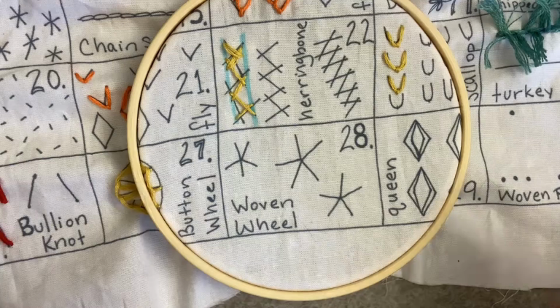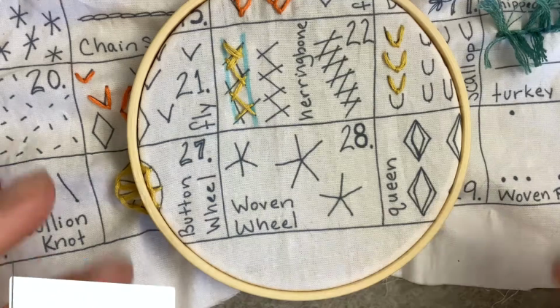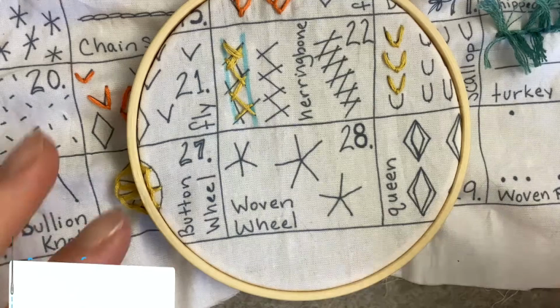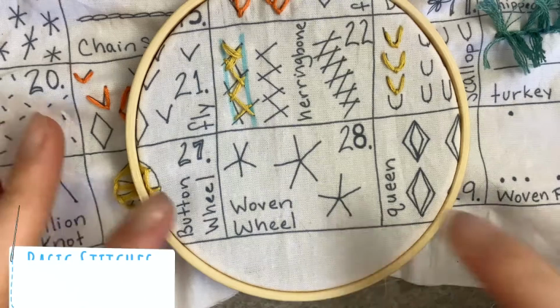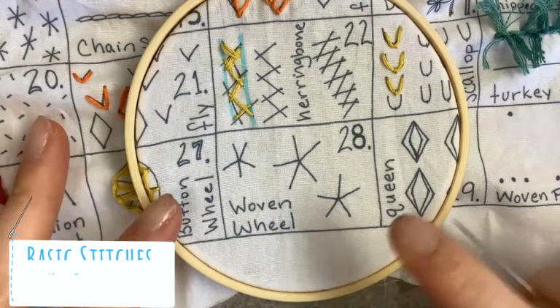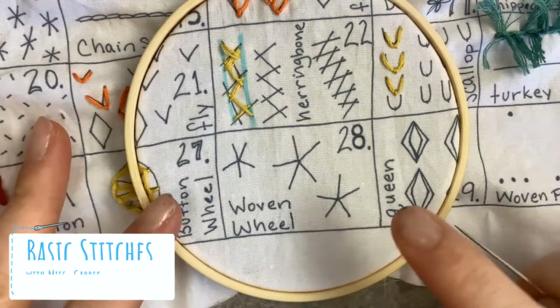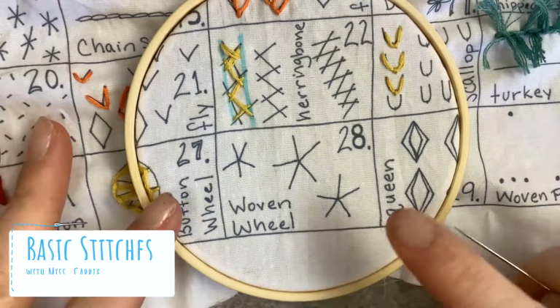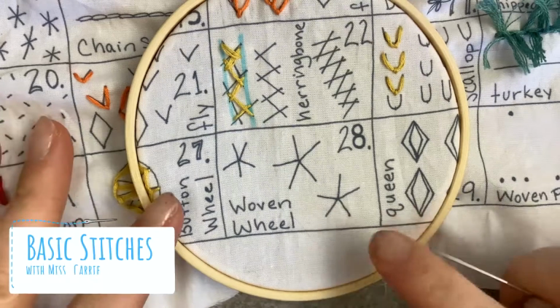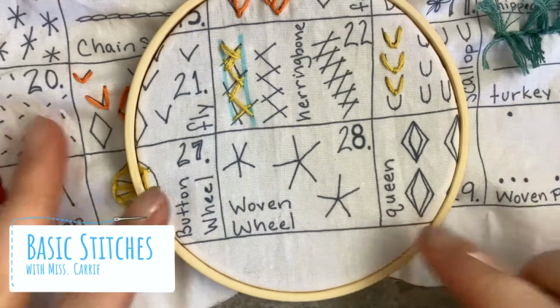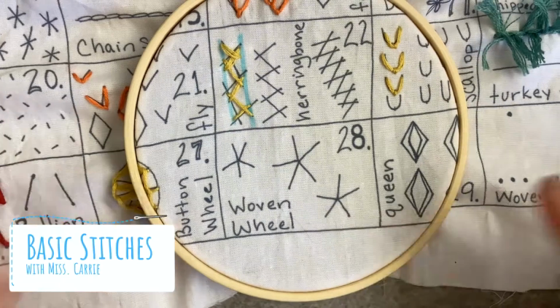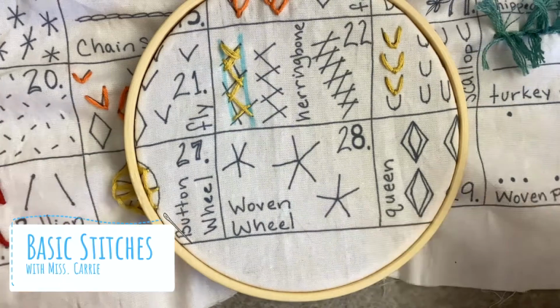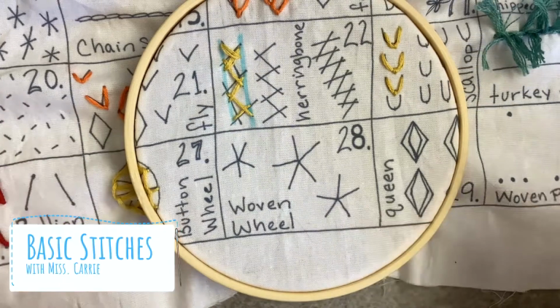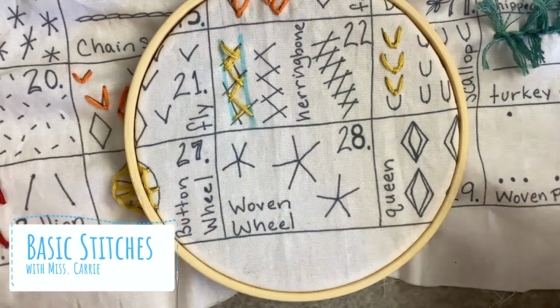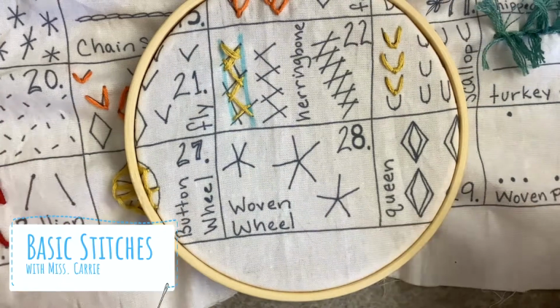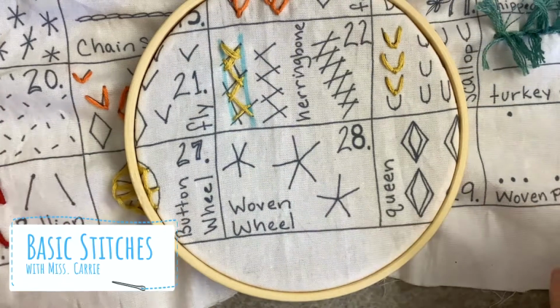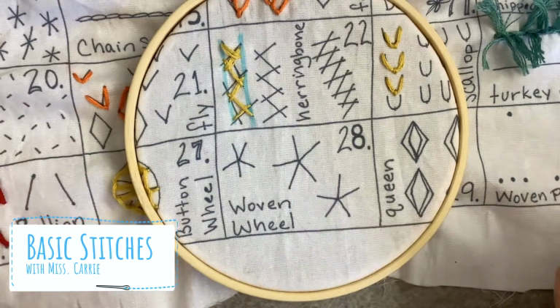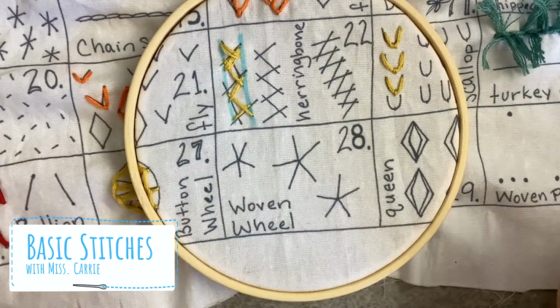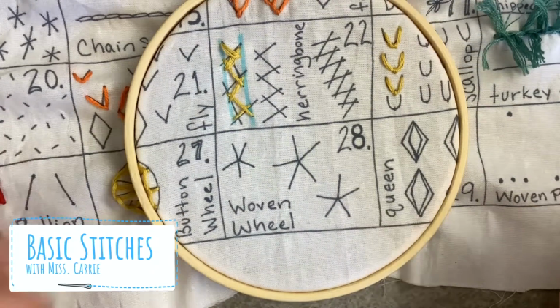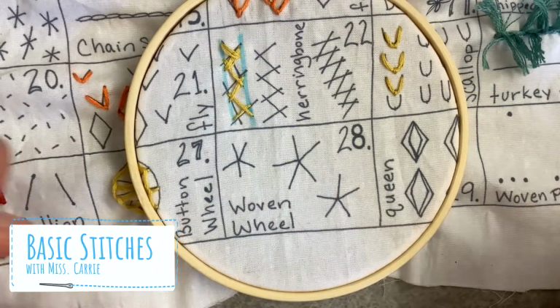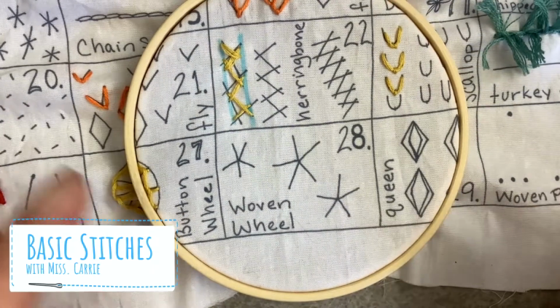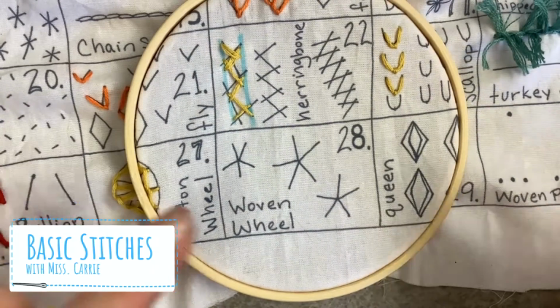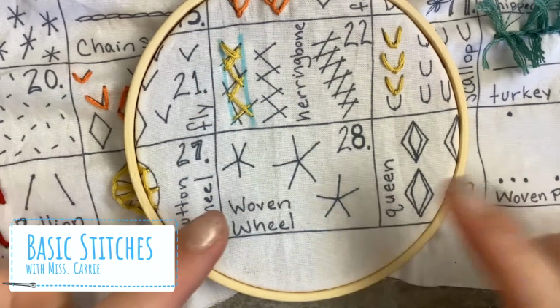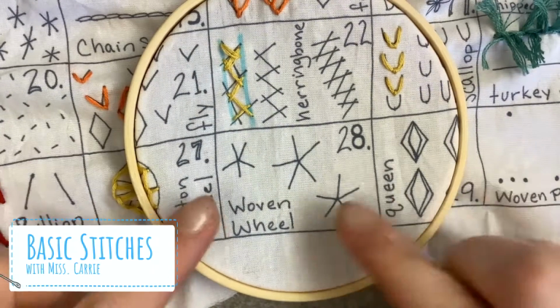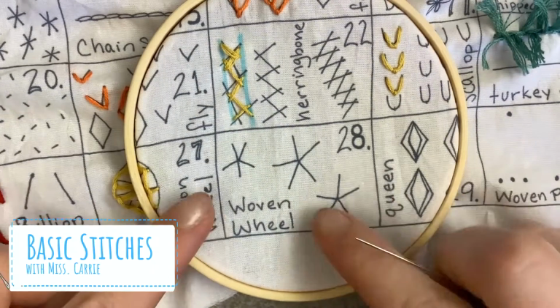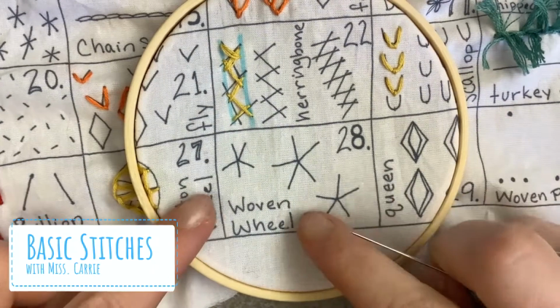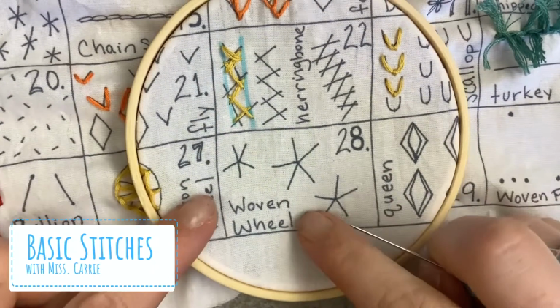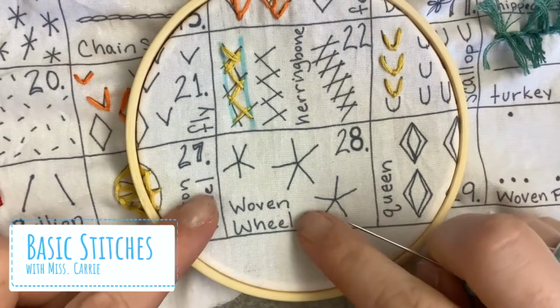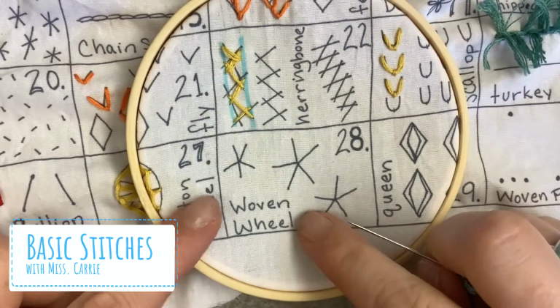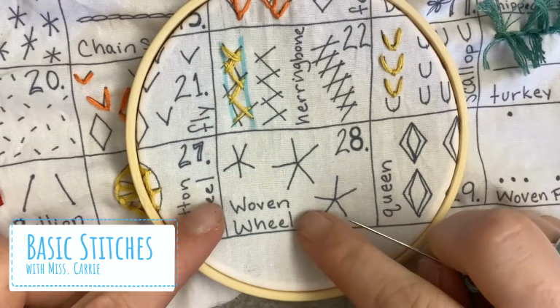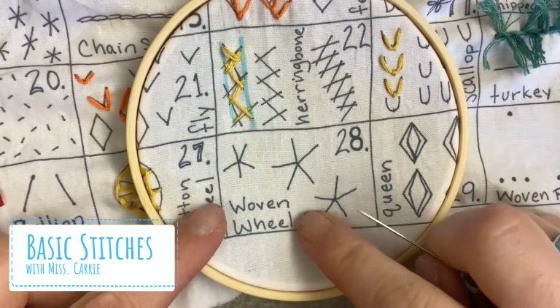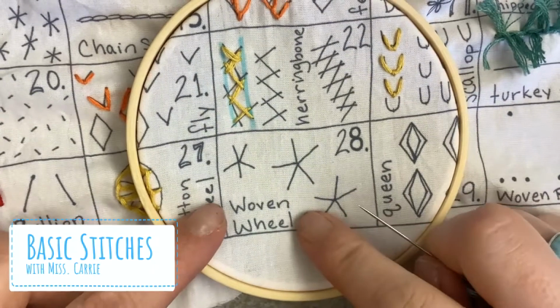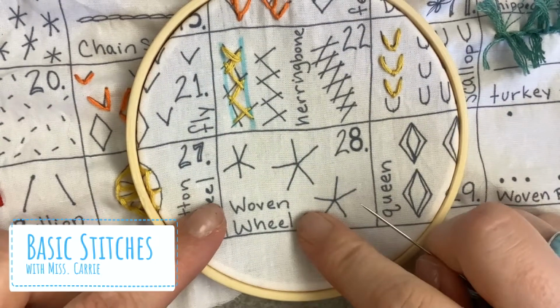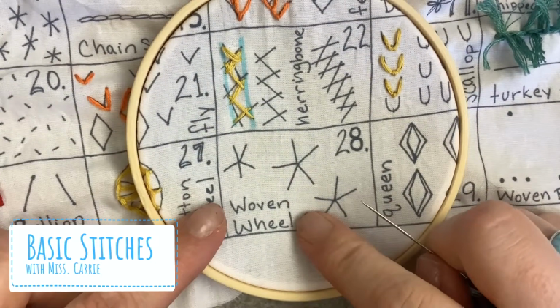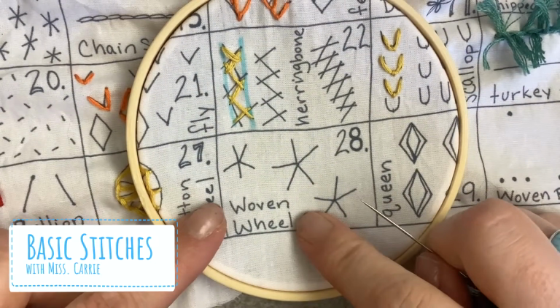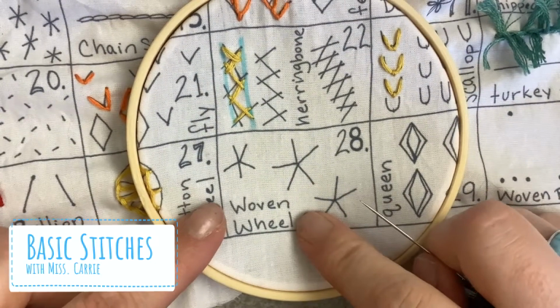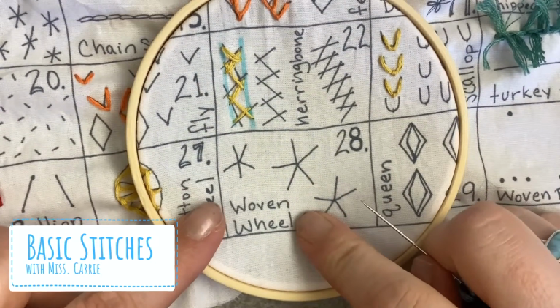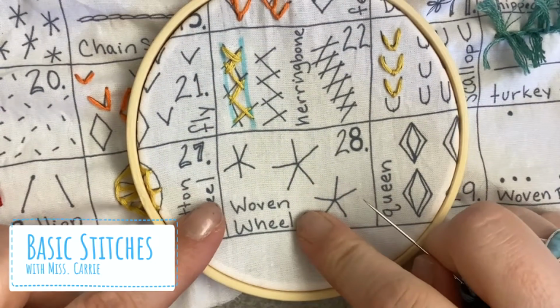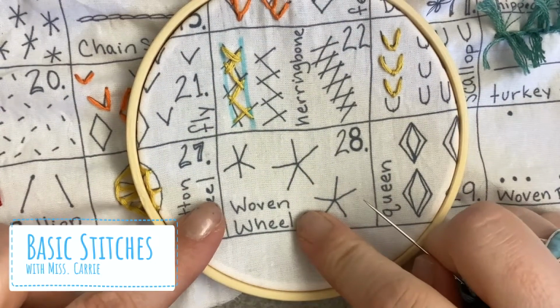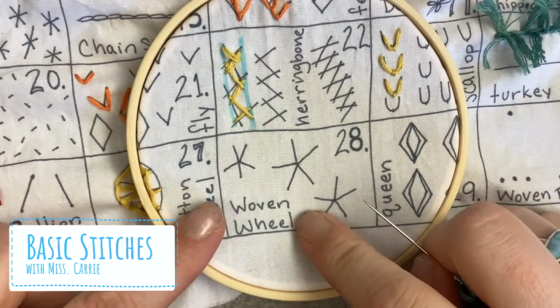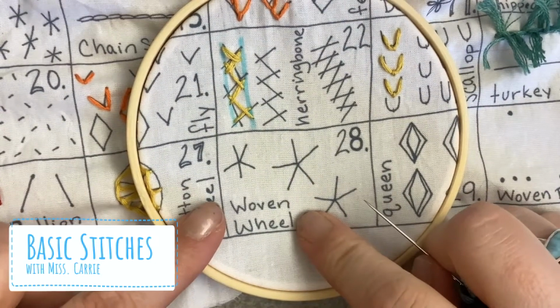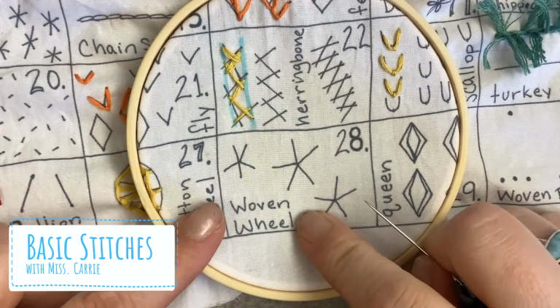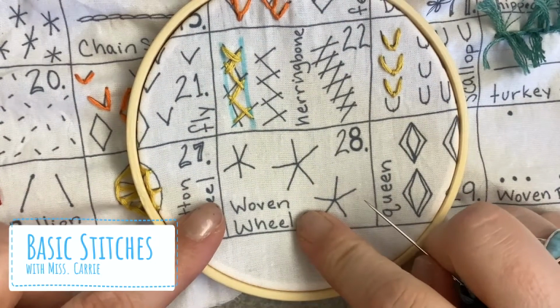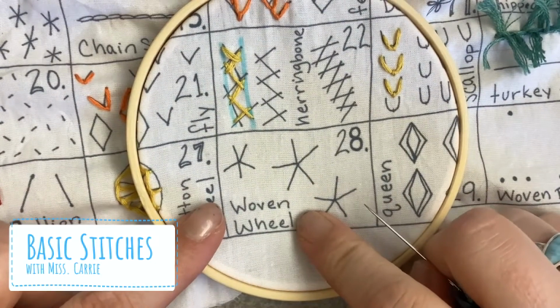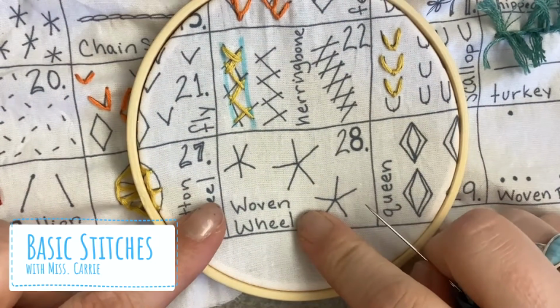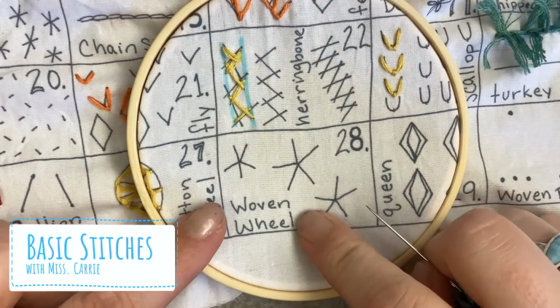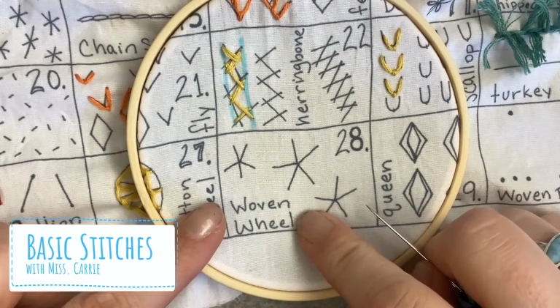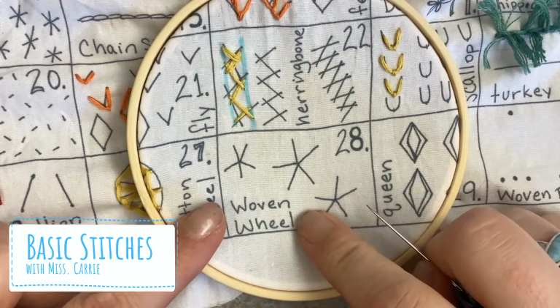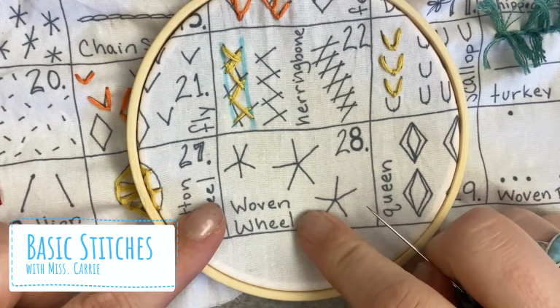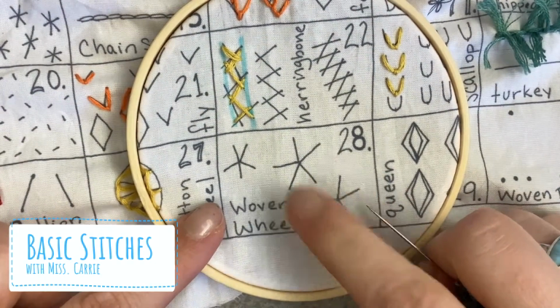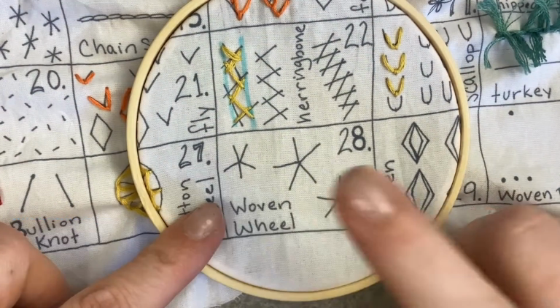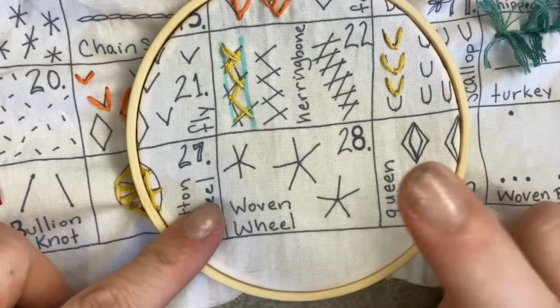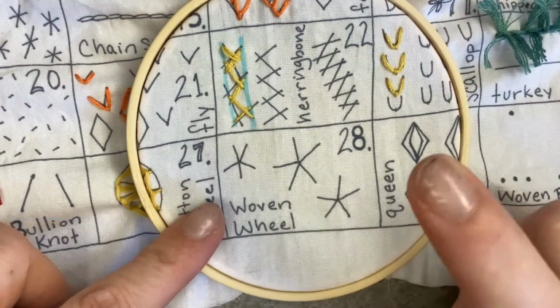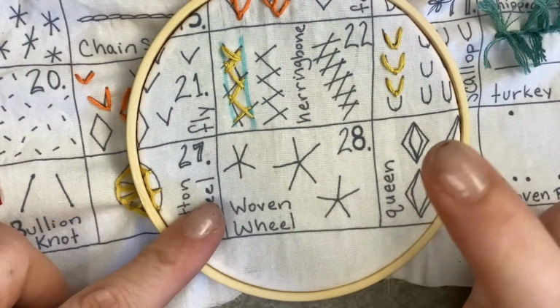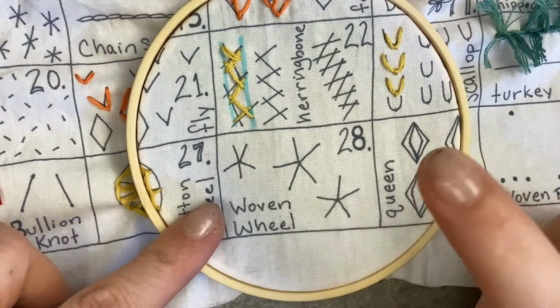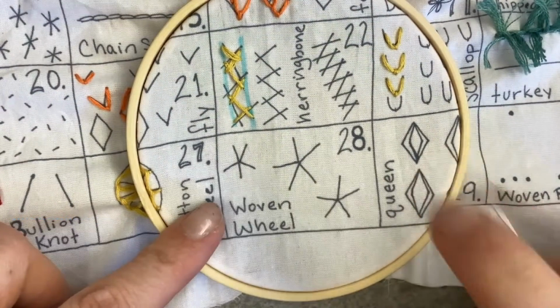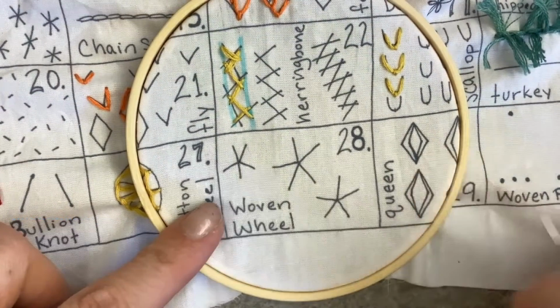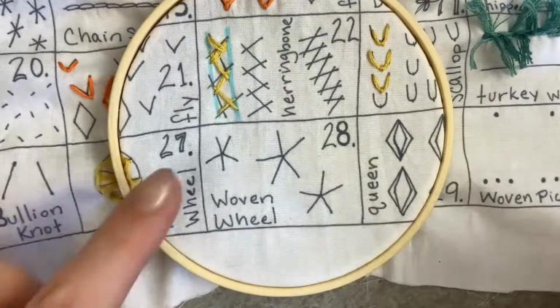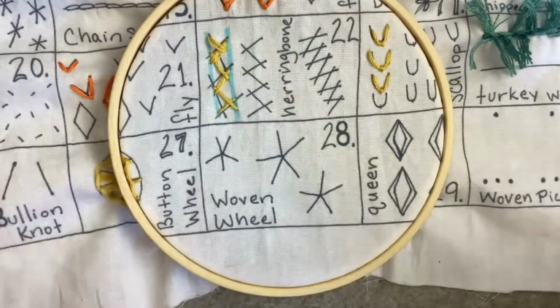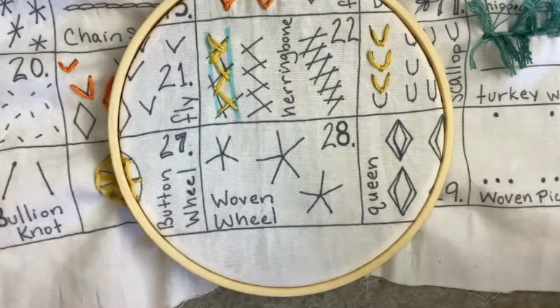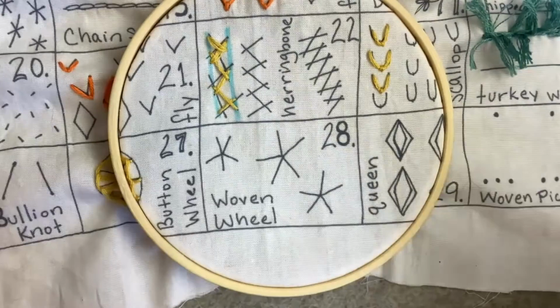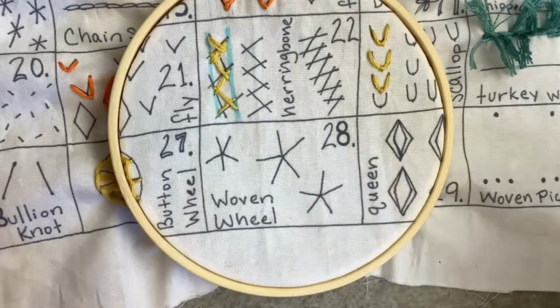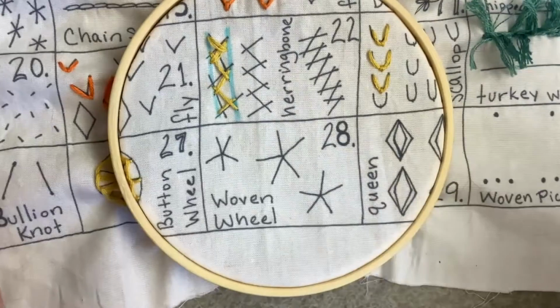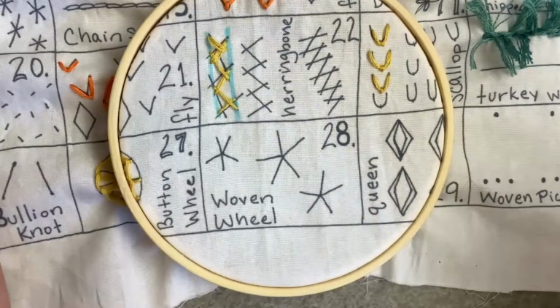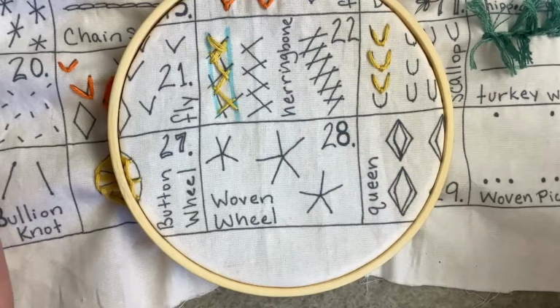Hi everyone and welcome back to Basic Stitches. Today we're going to be learning the moving wheel. So let's see what you'll need.